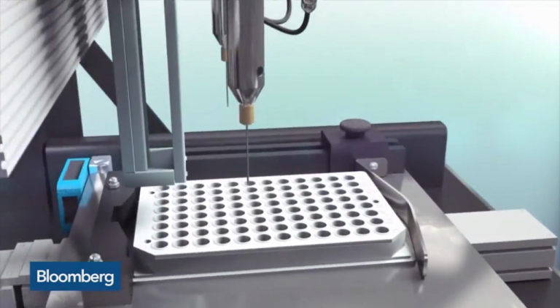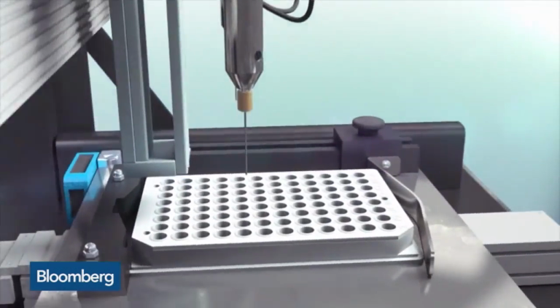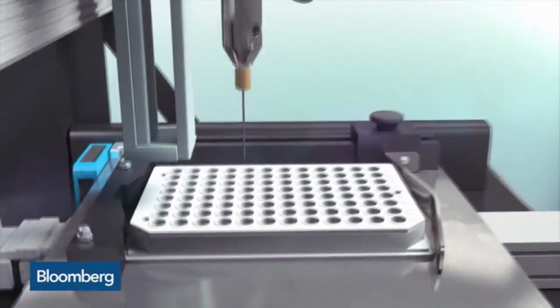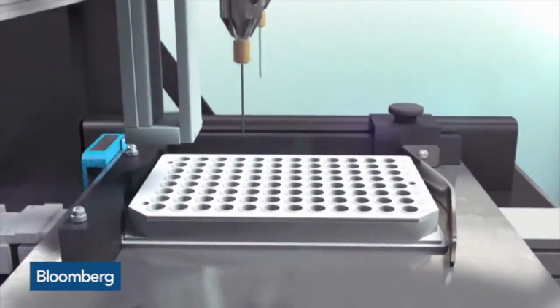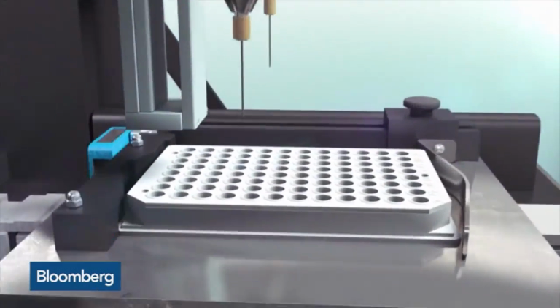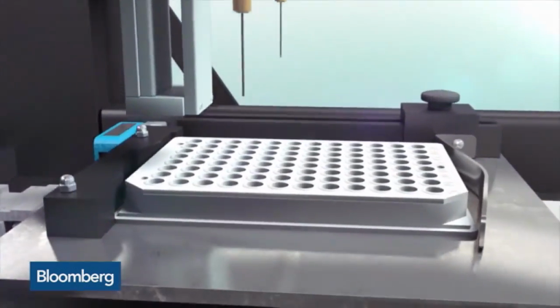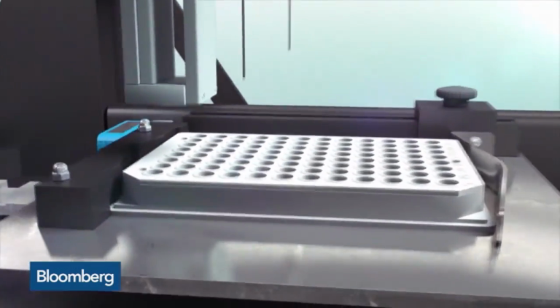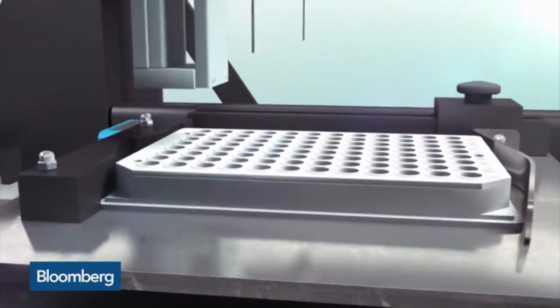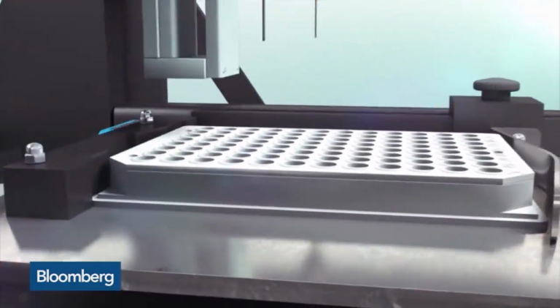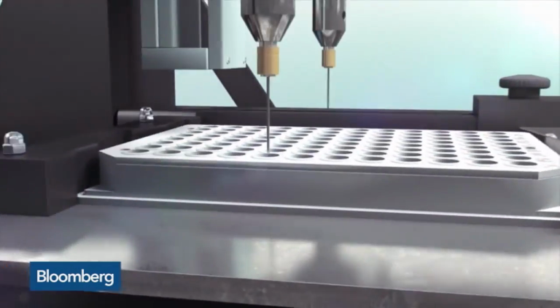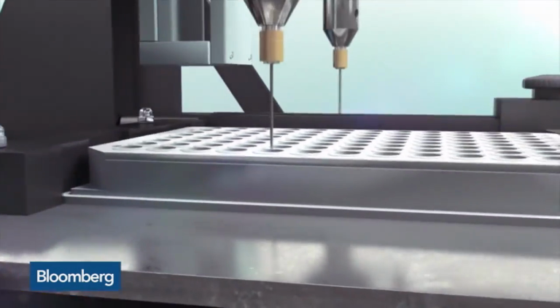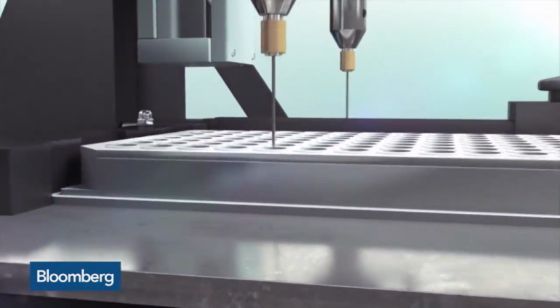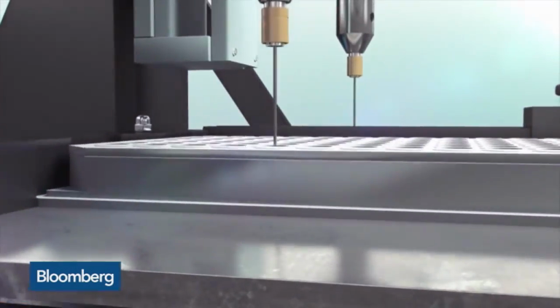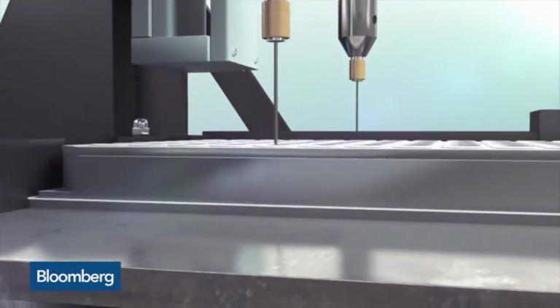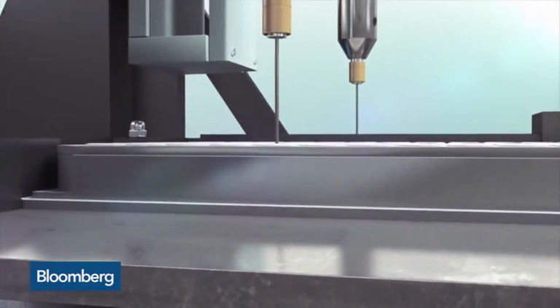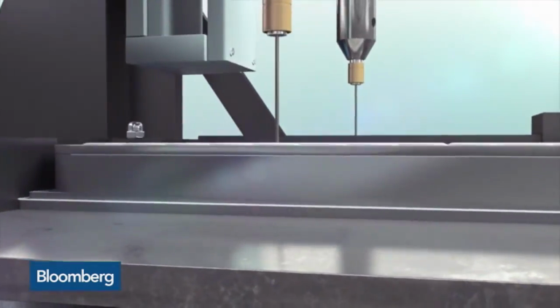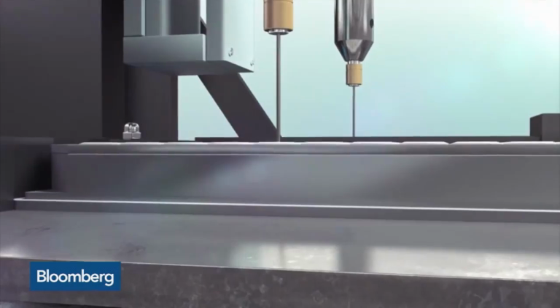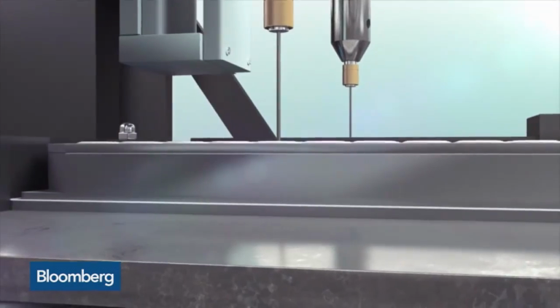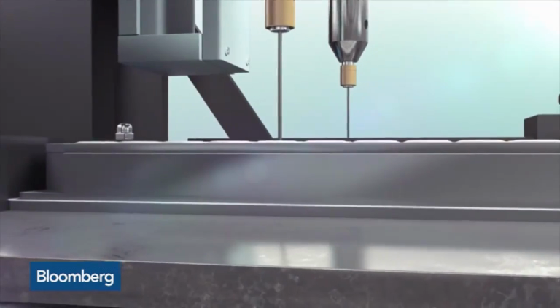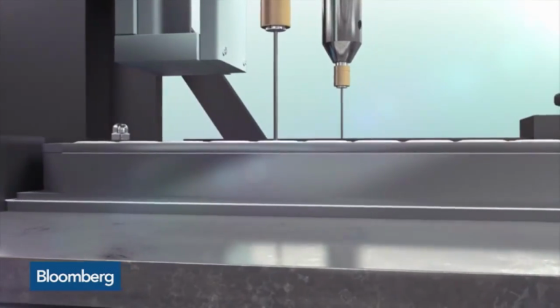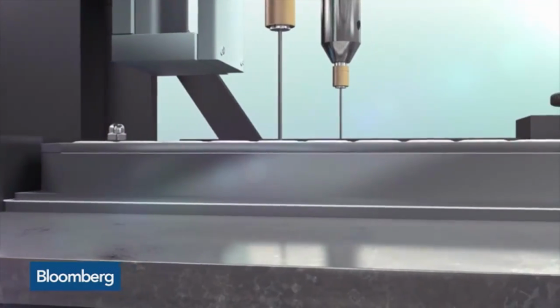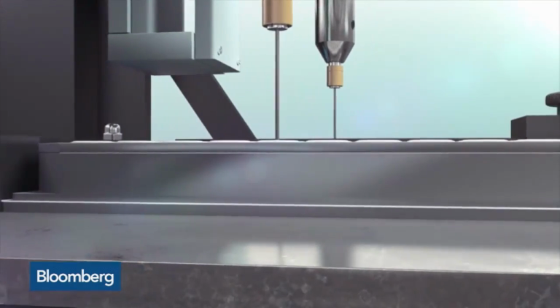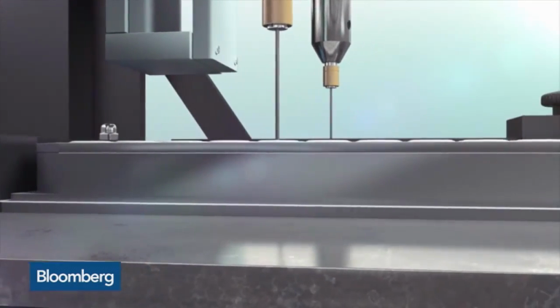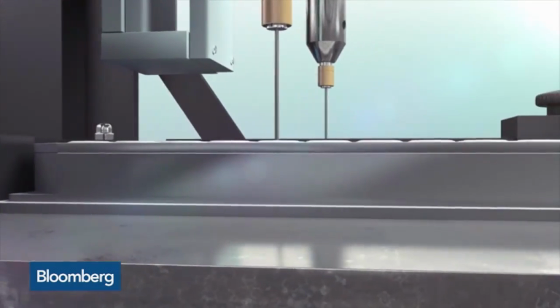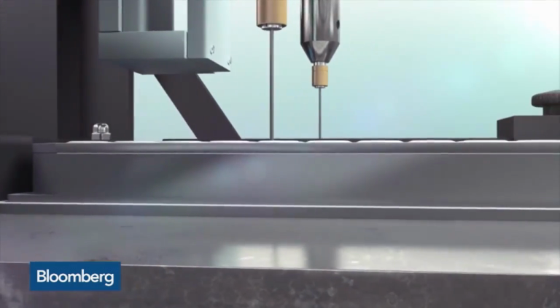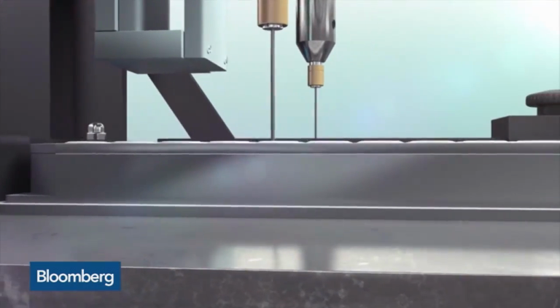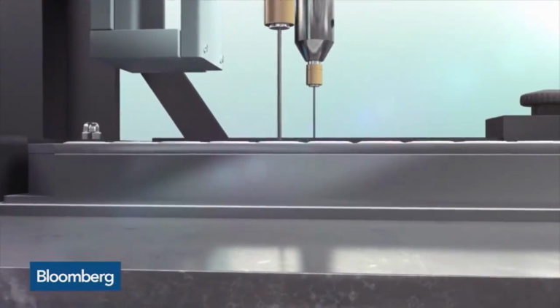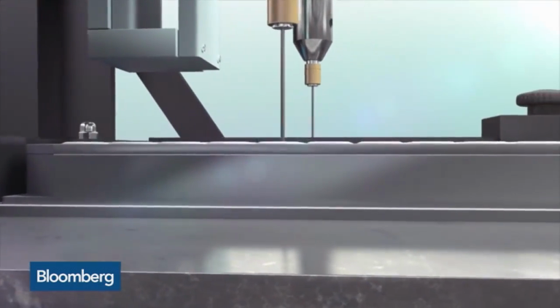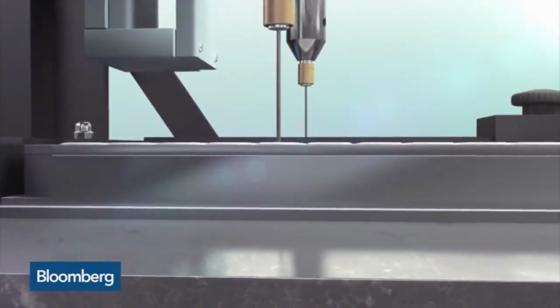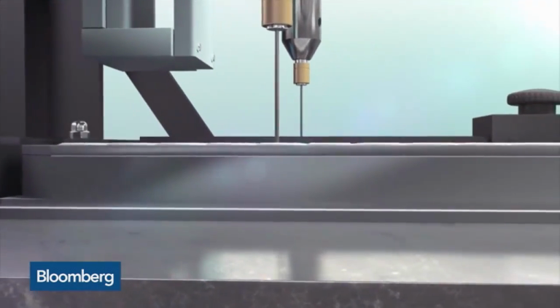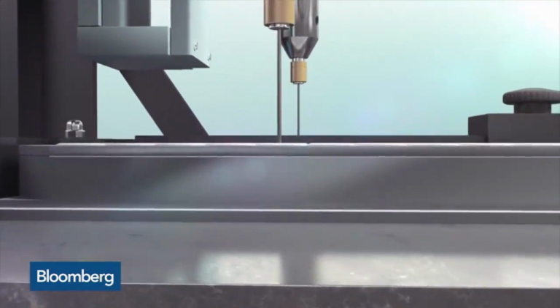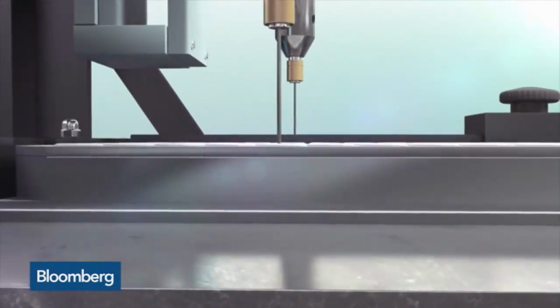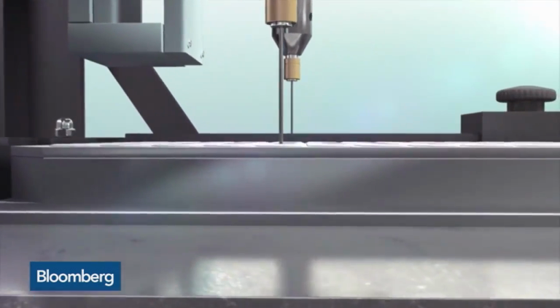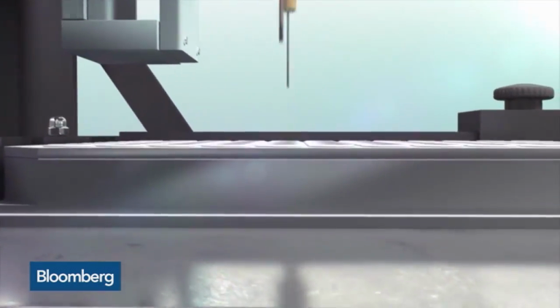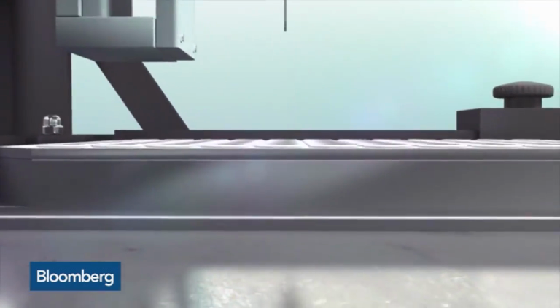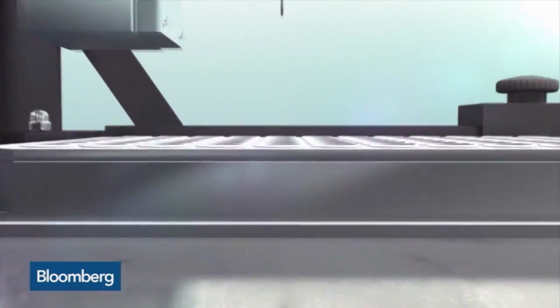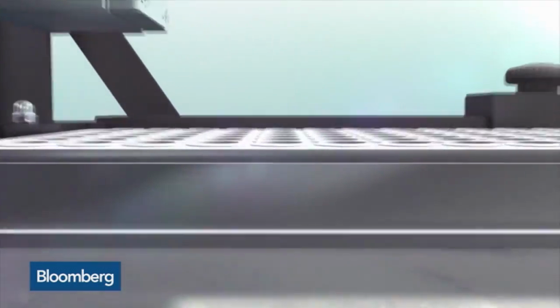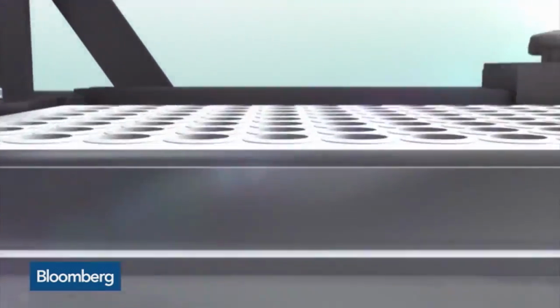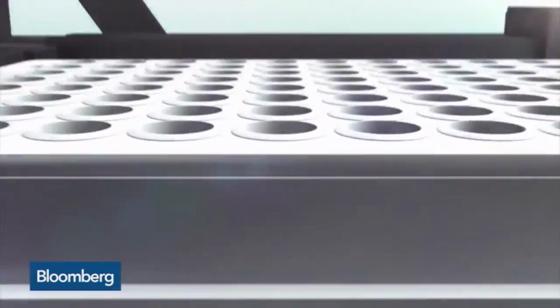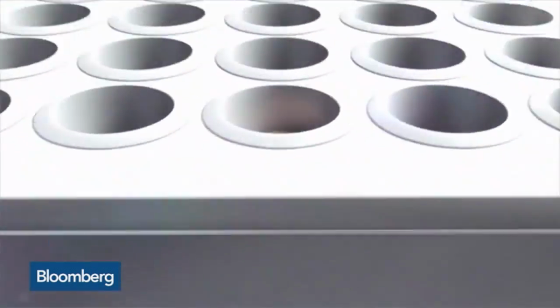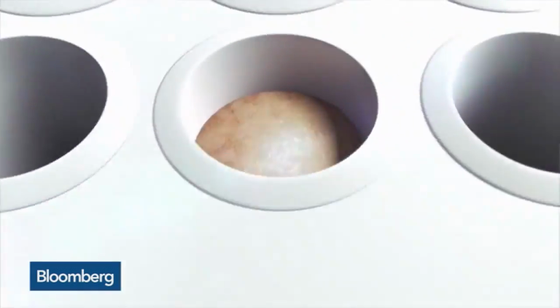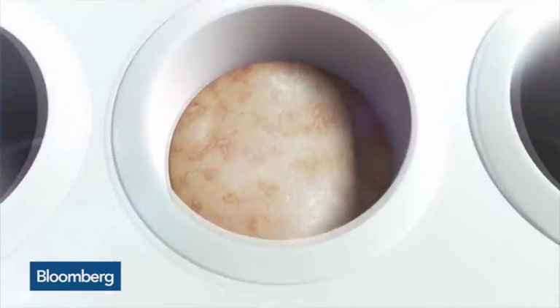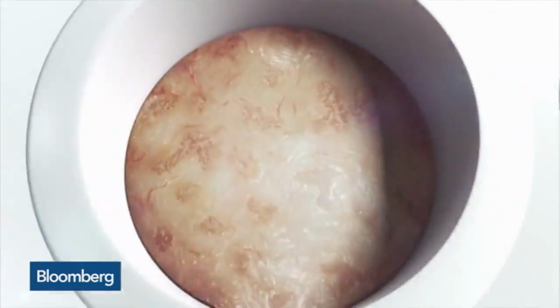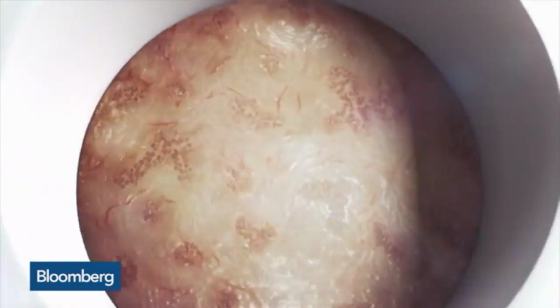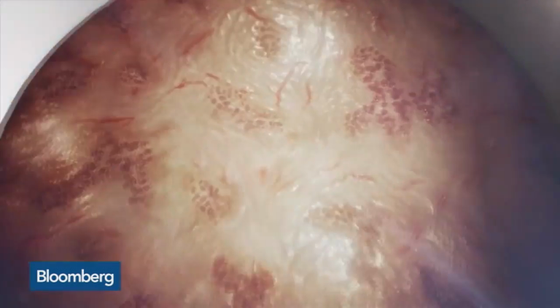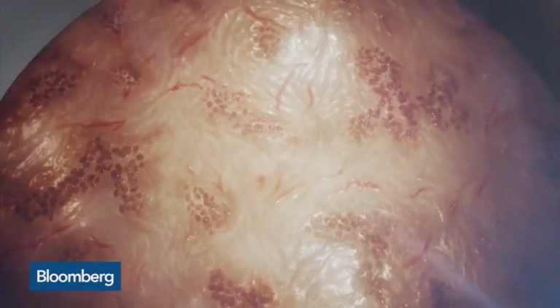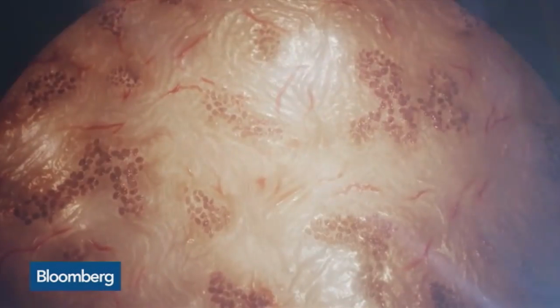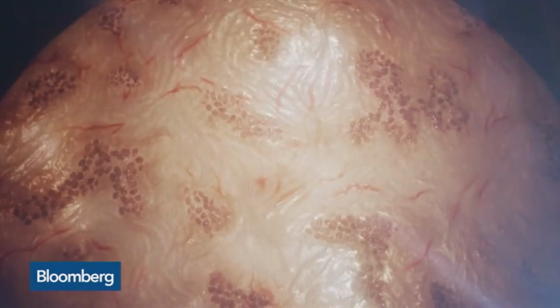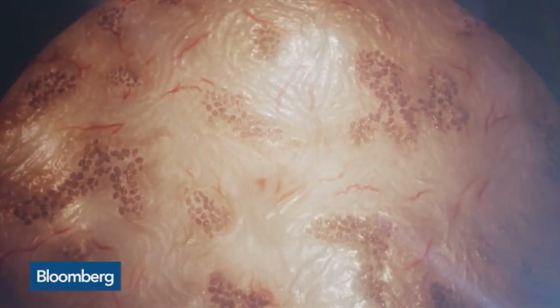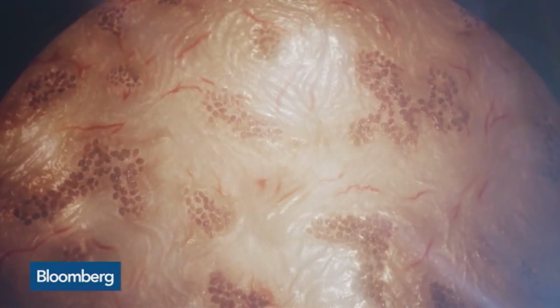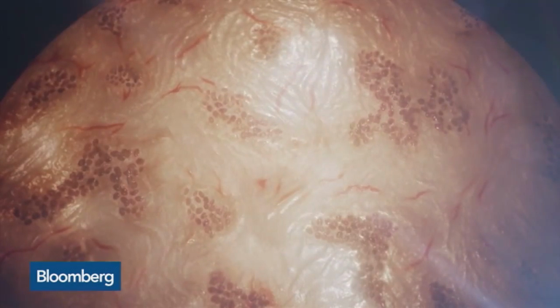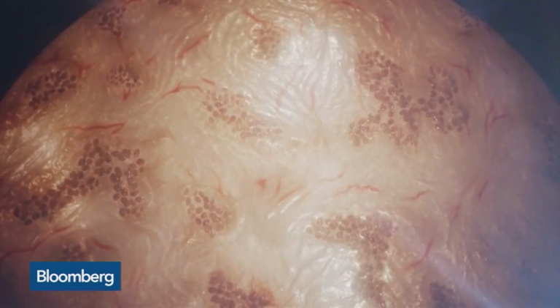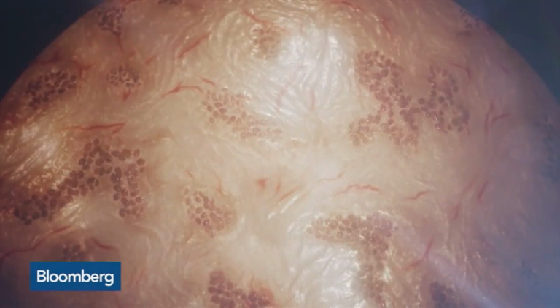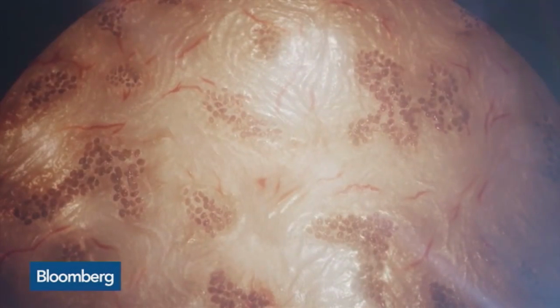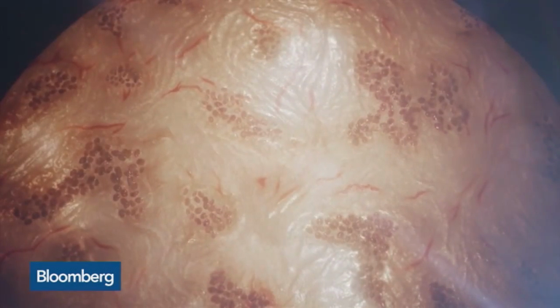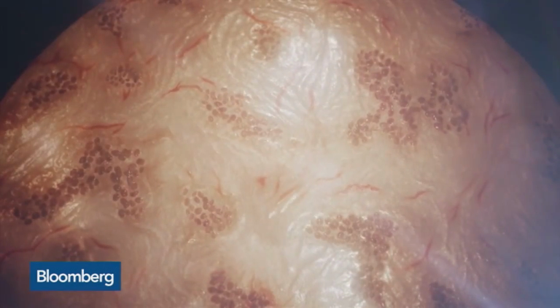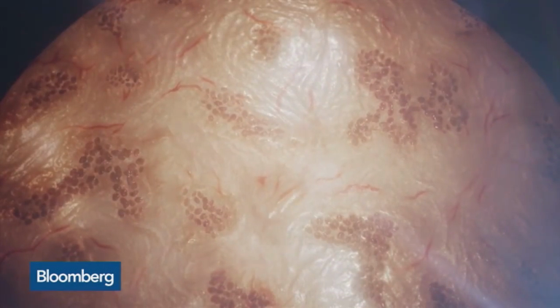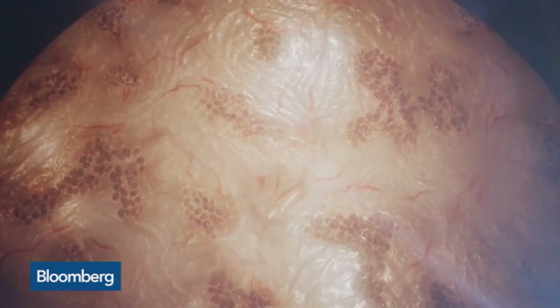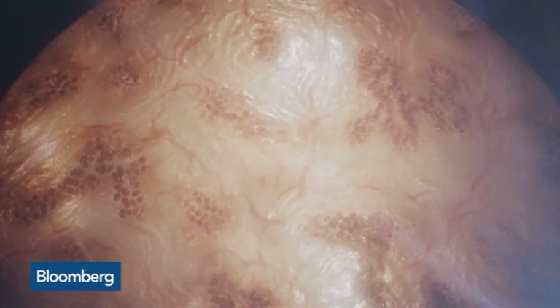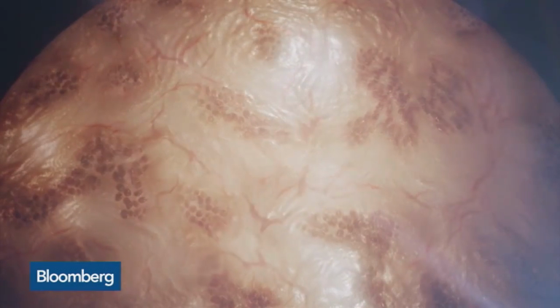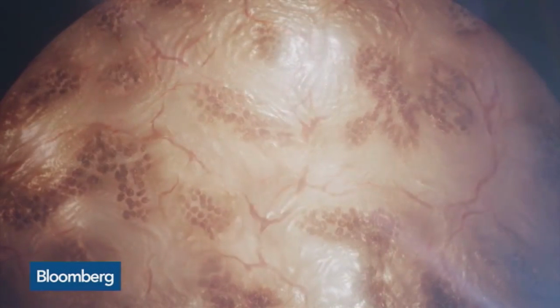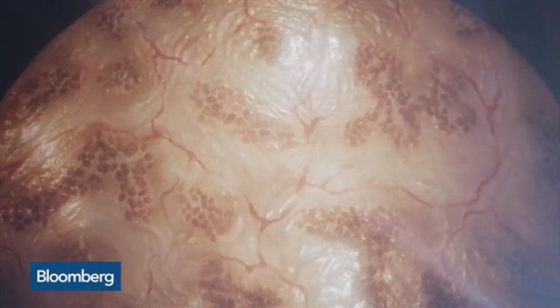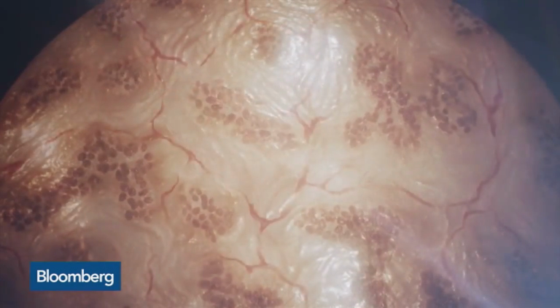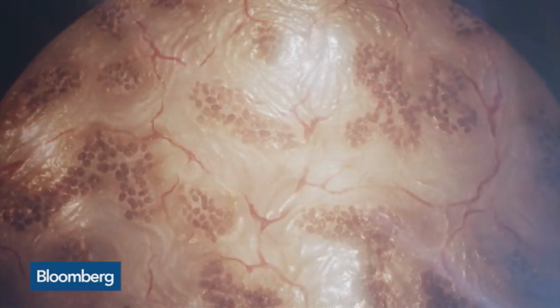Organovo says it takes just 30 minutes to print a tray of skin, and it's easy to scale because skin cells grow so fast.